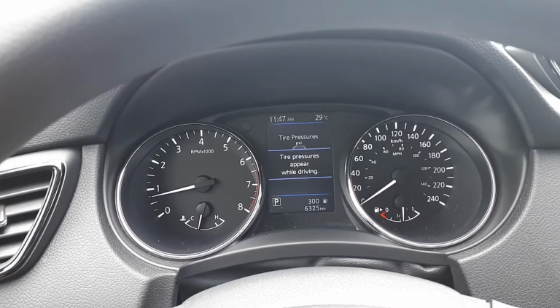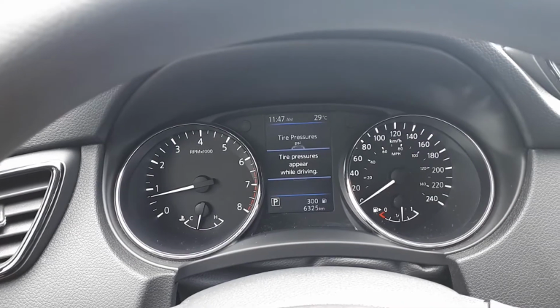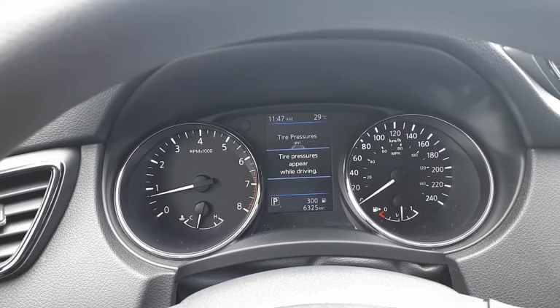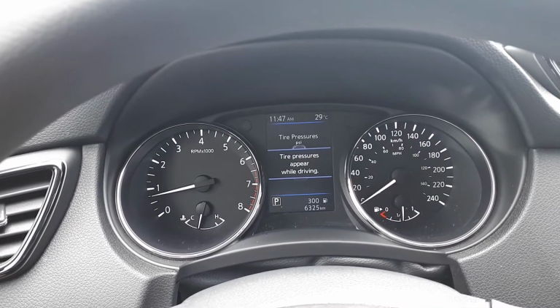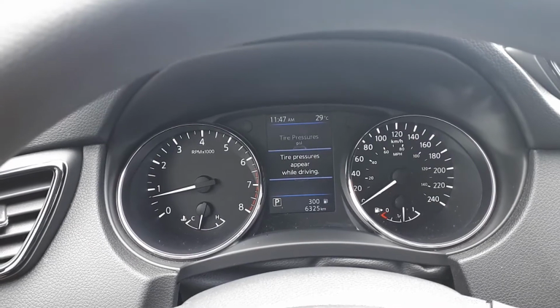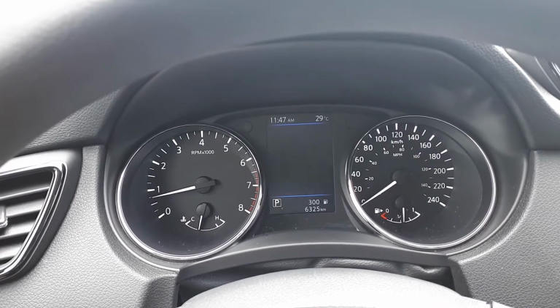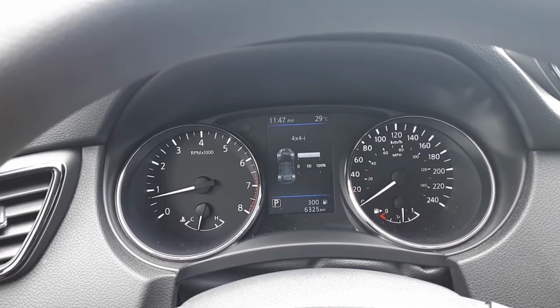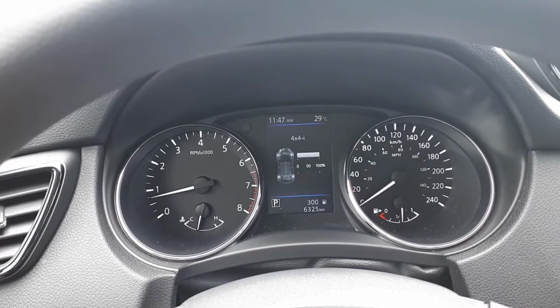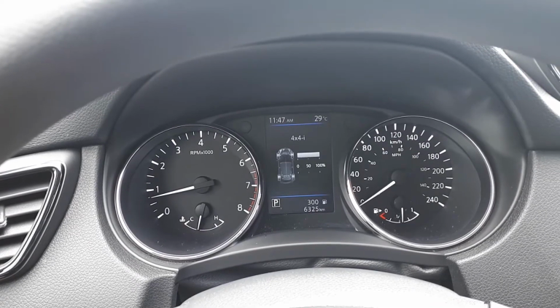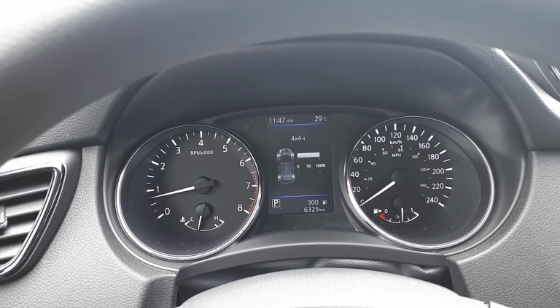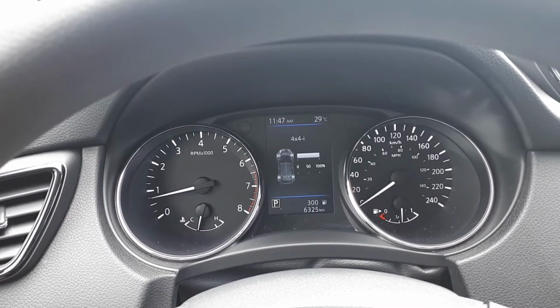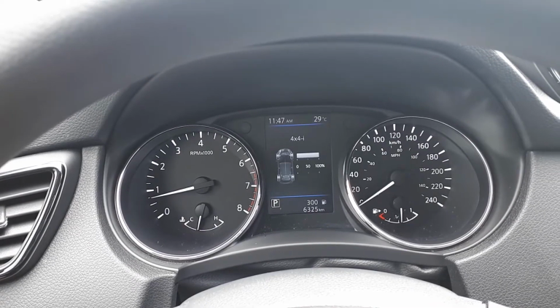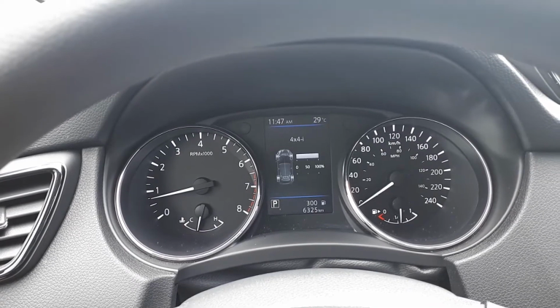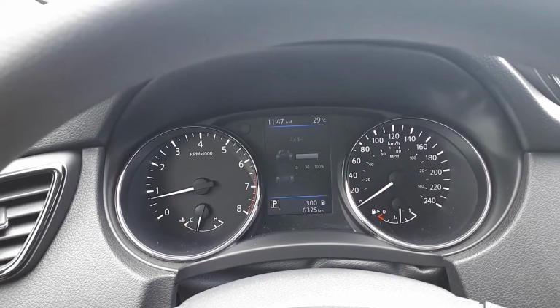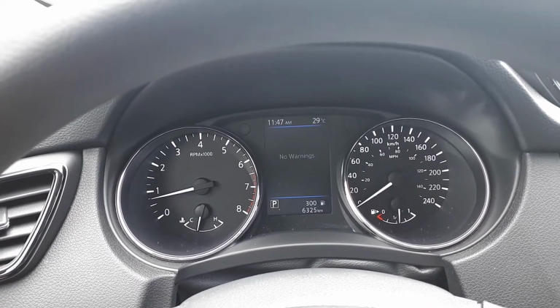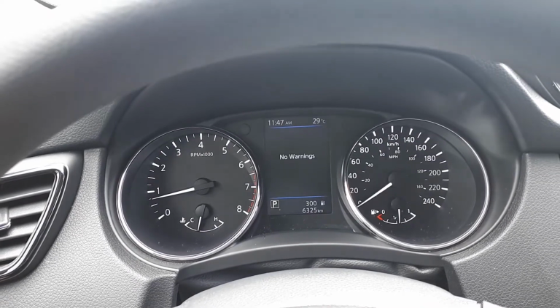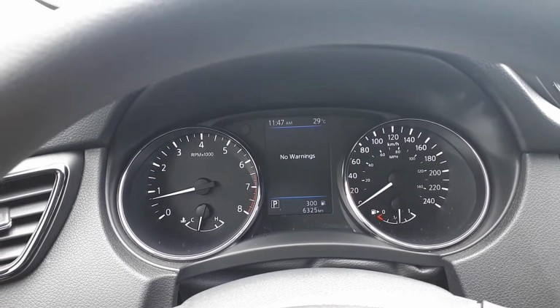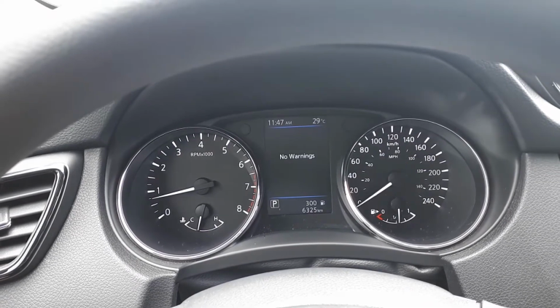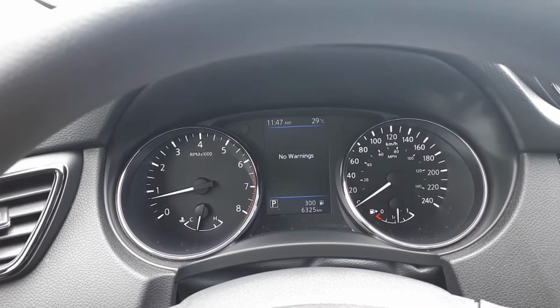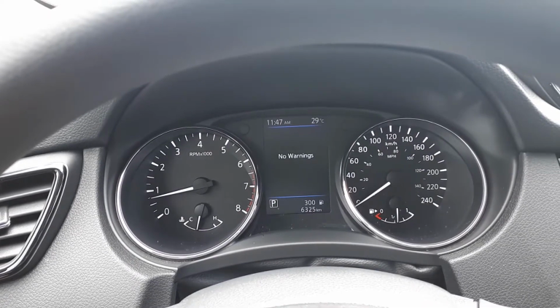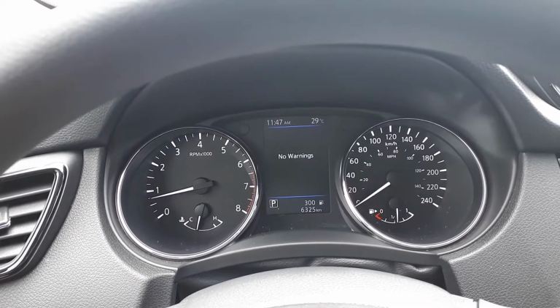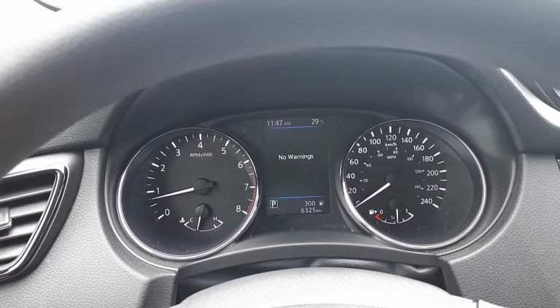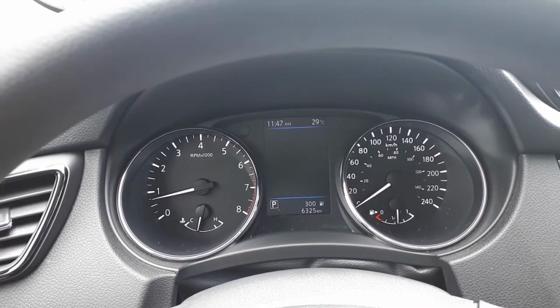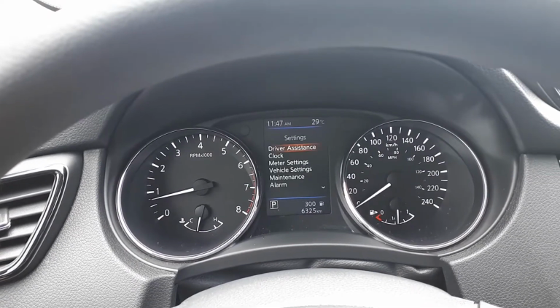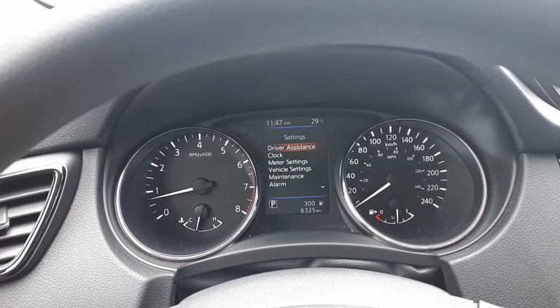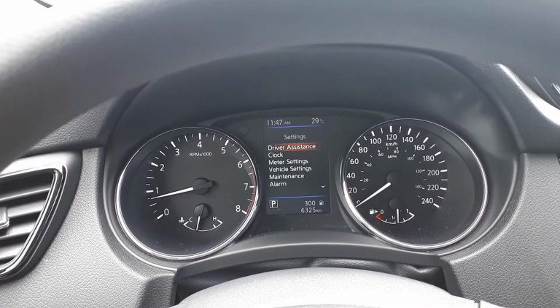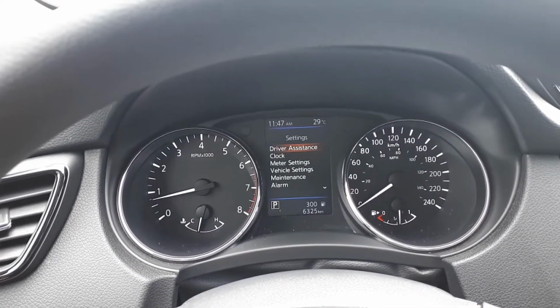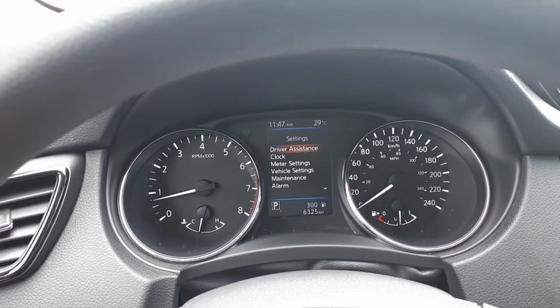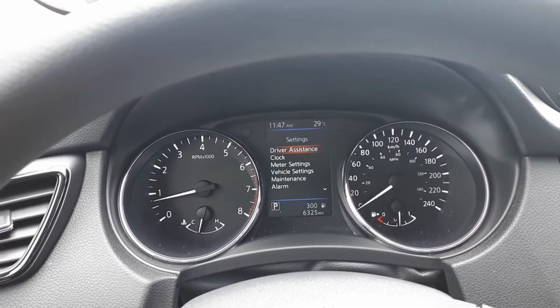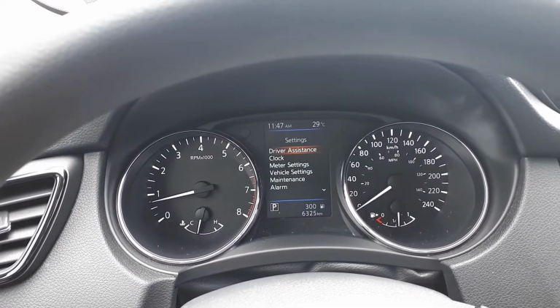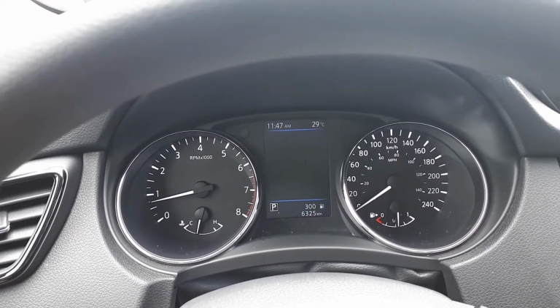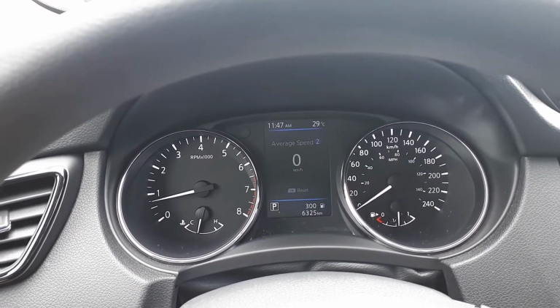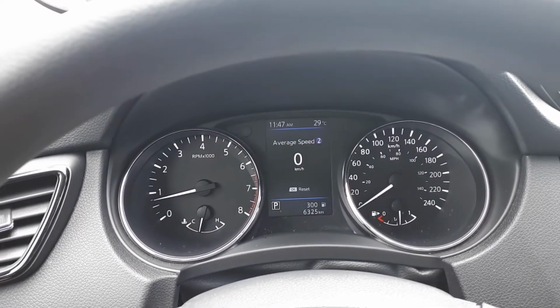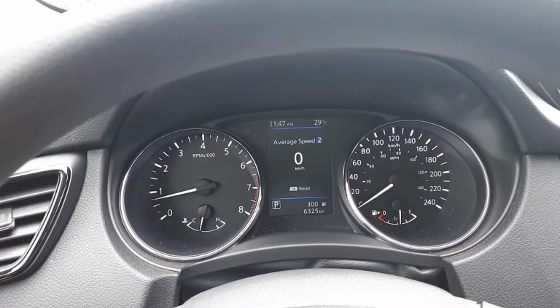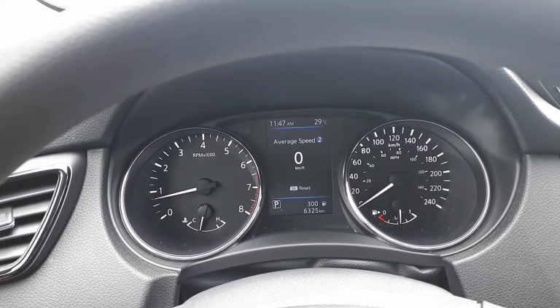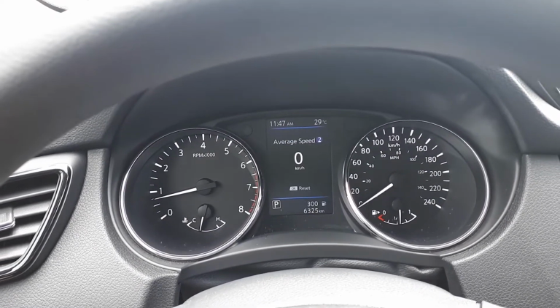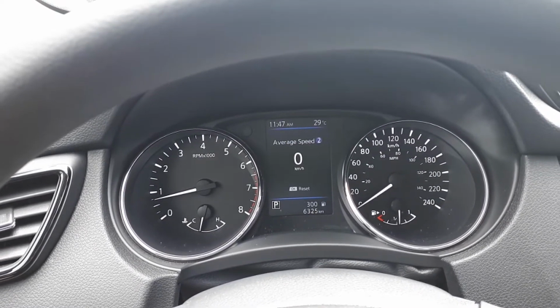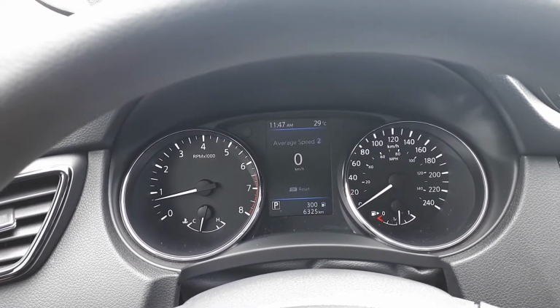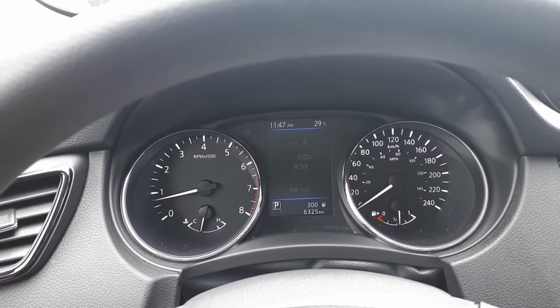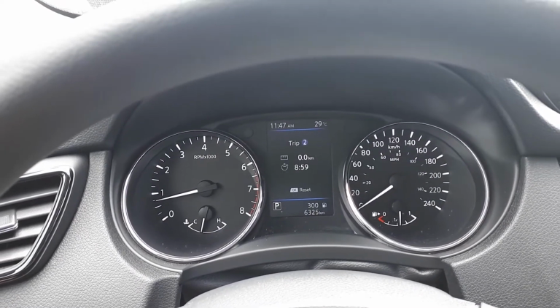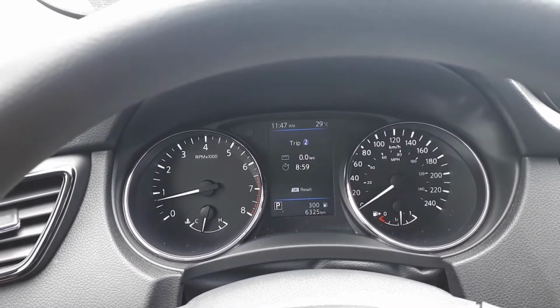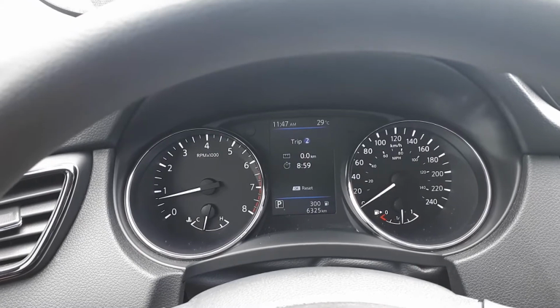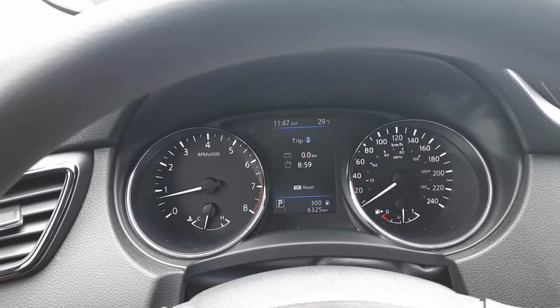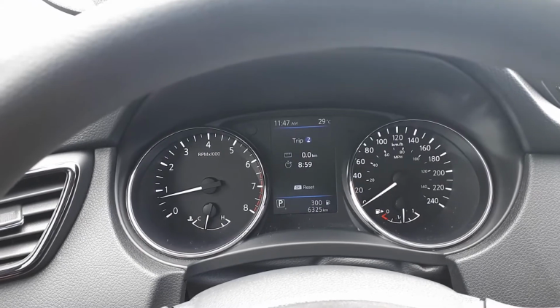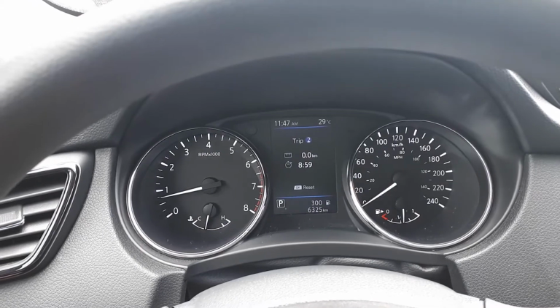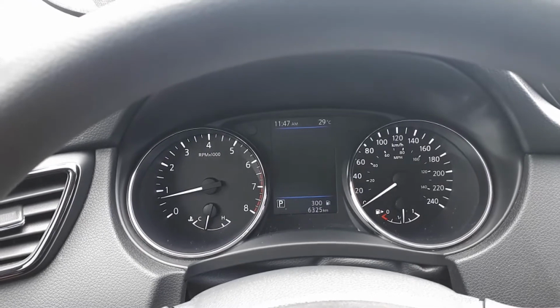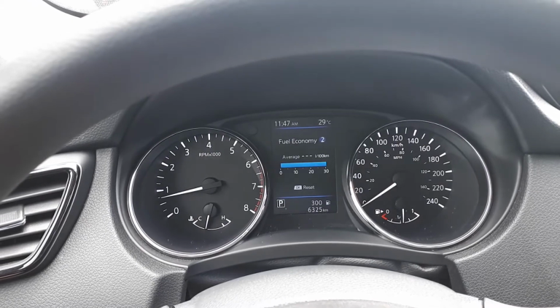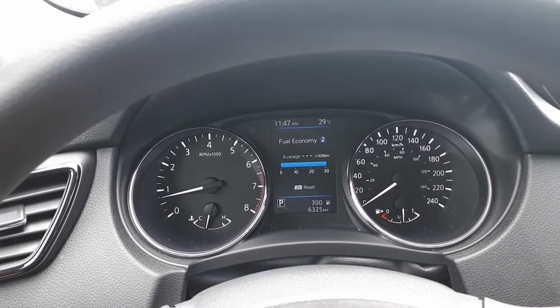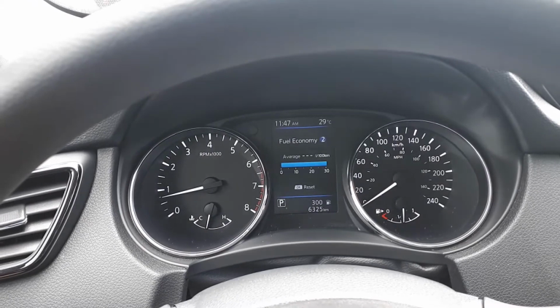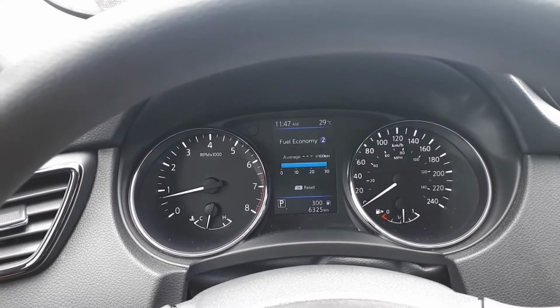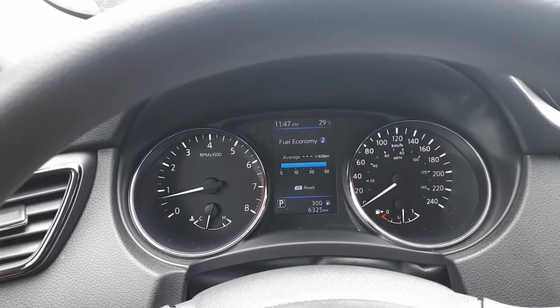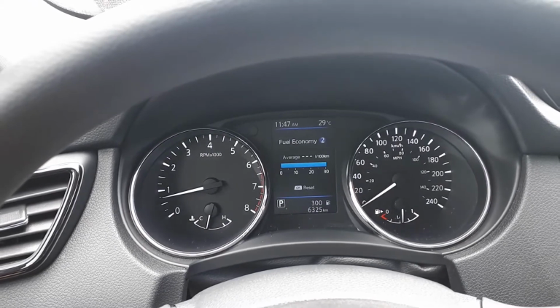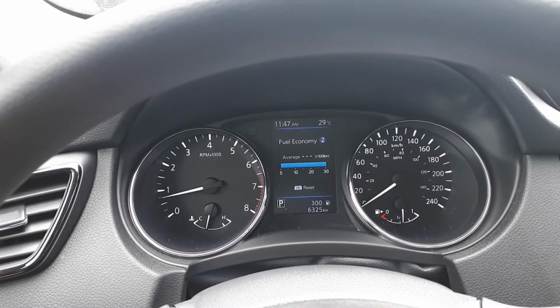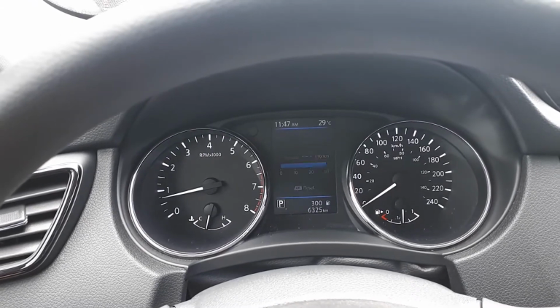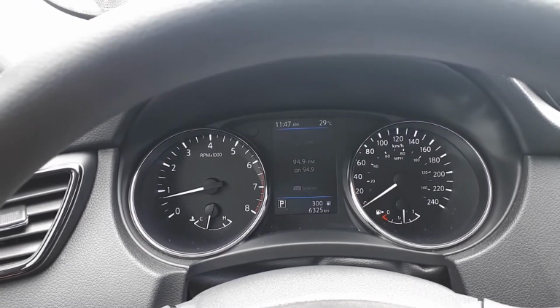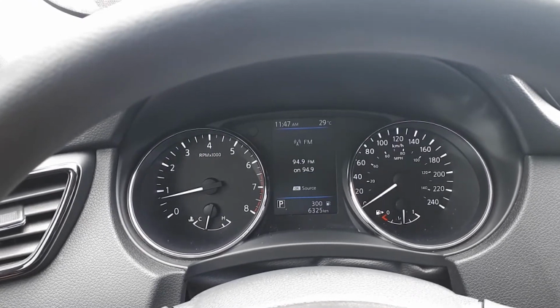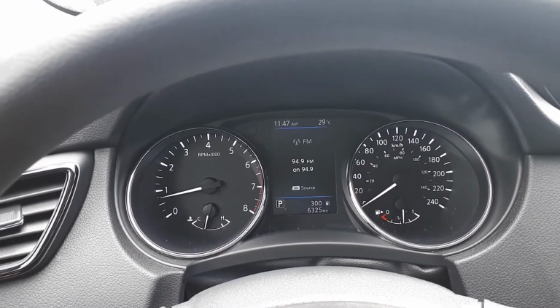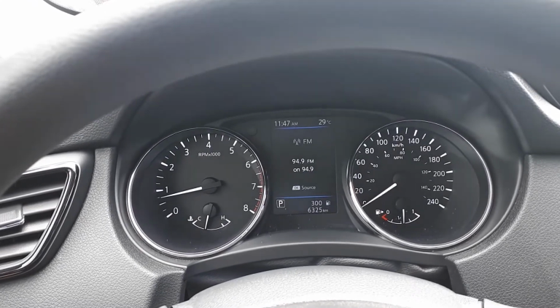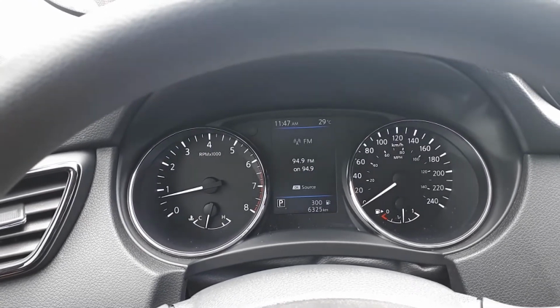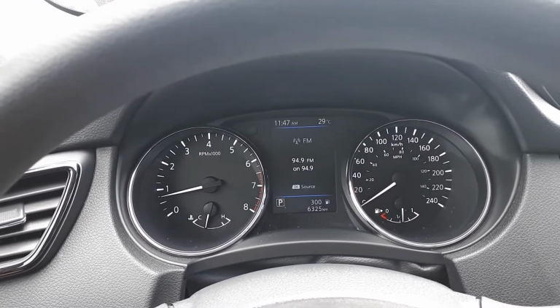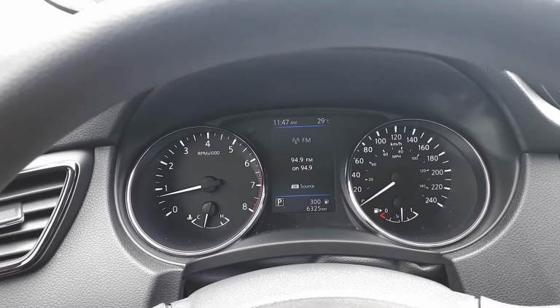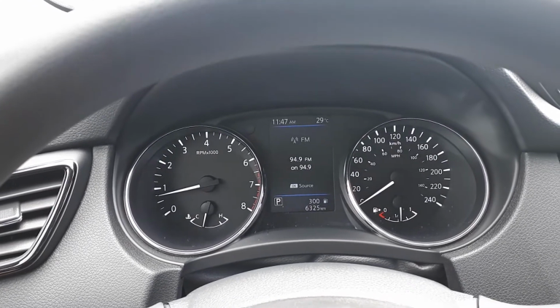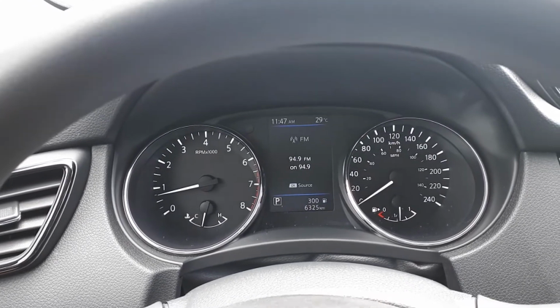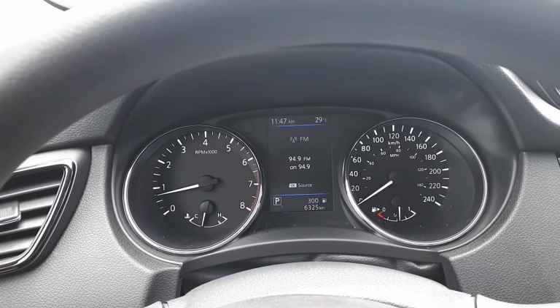We can view our tire pressures, vehicle settings, average speed and trip info, and fuel economy.